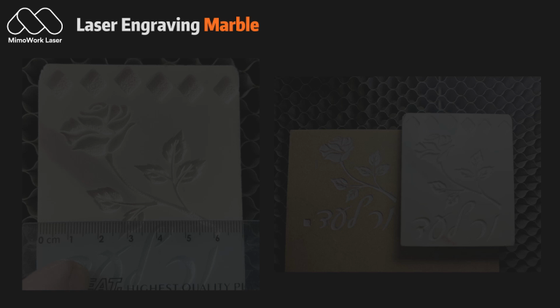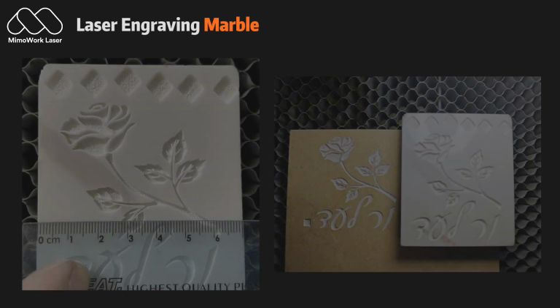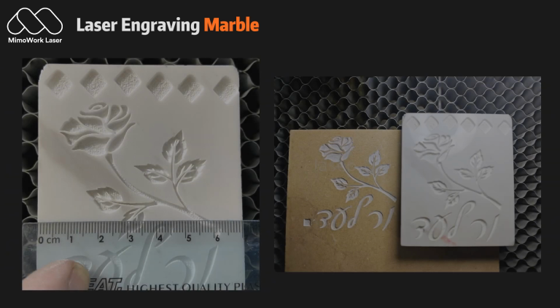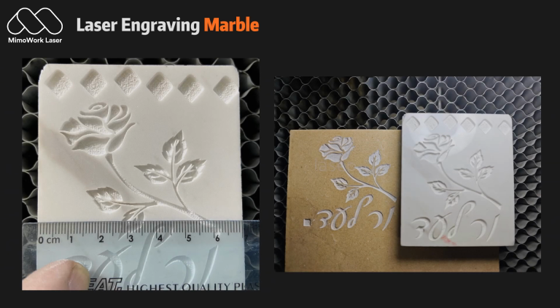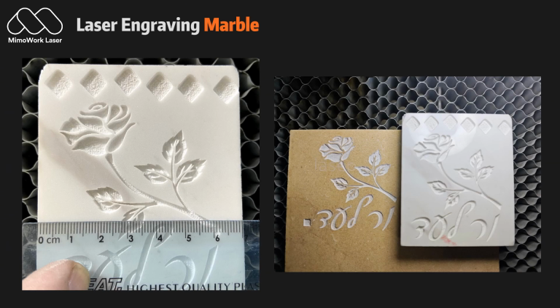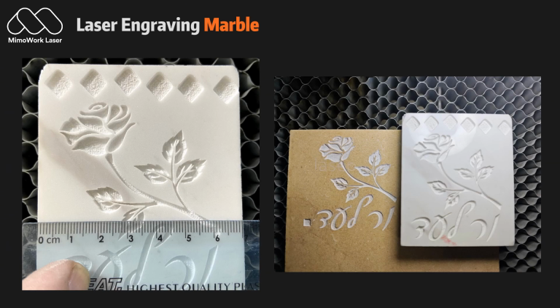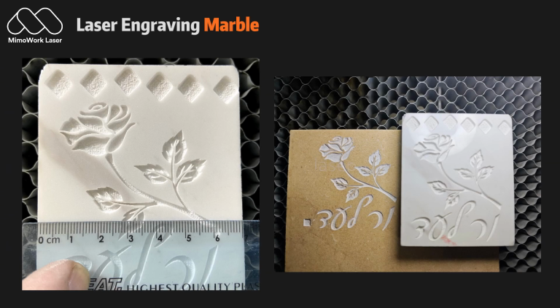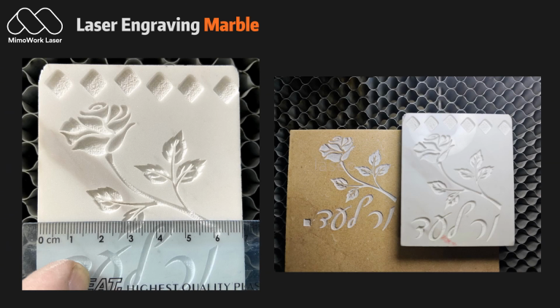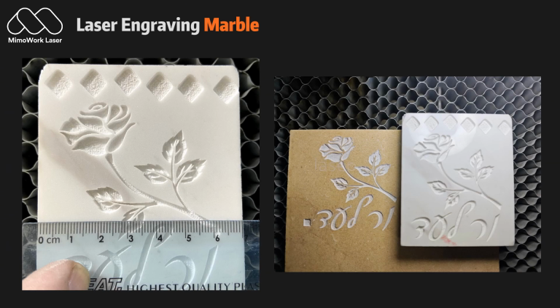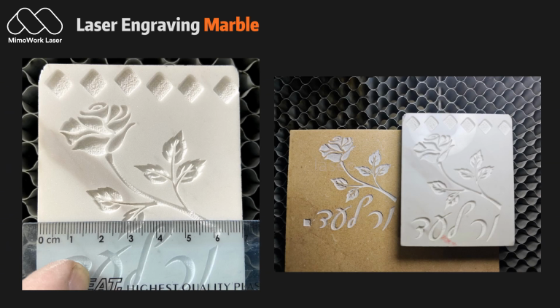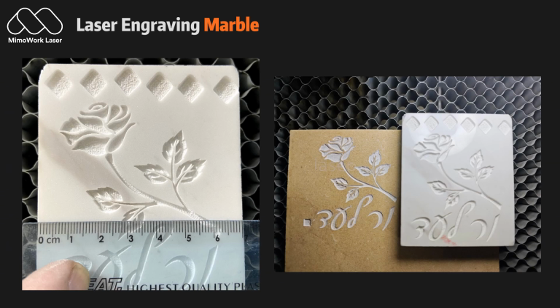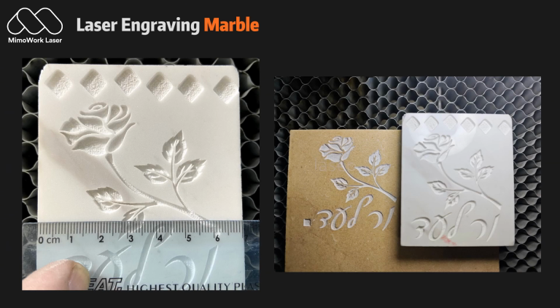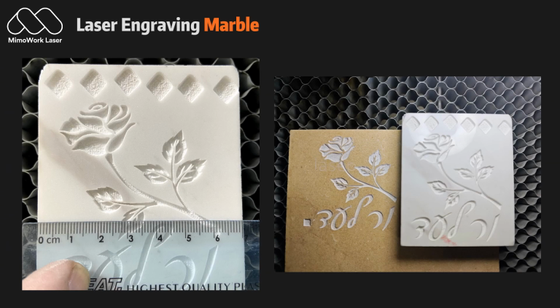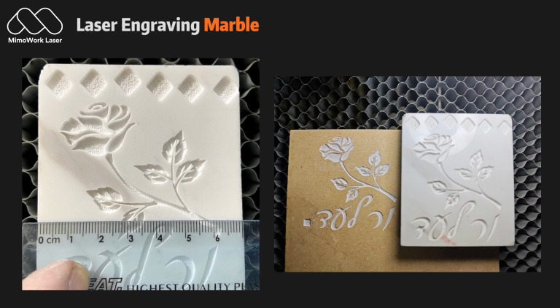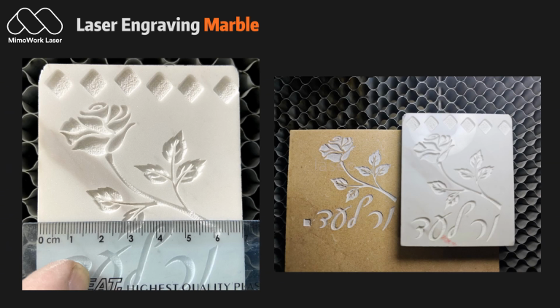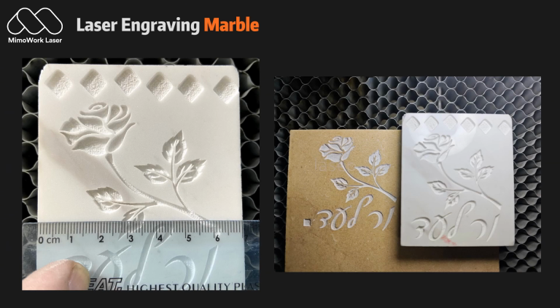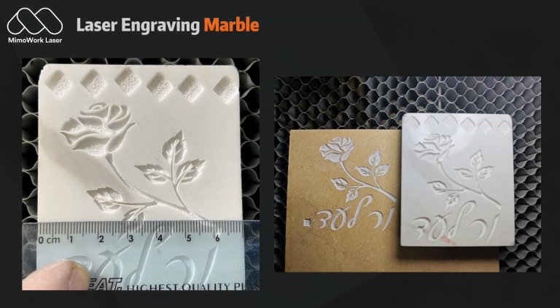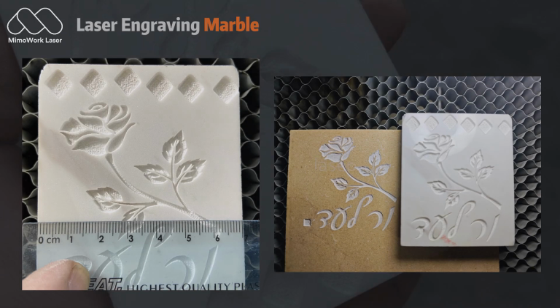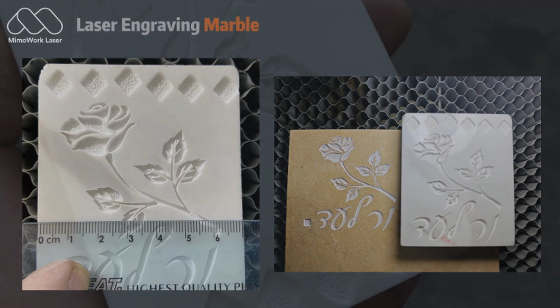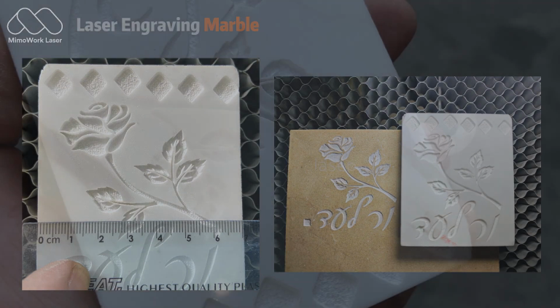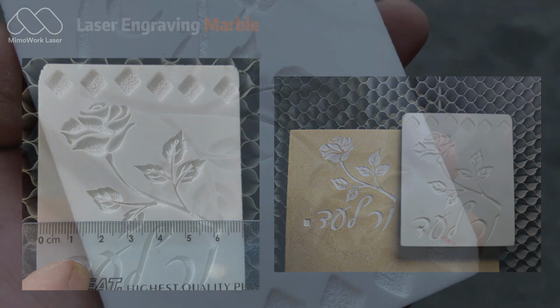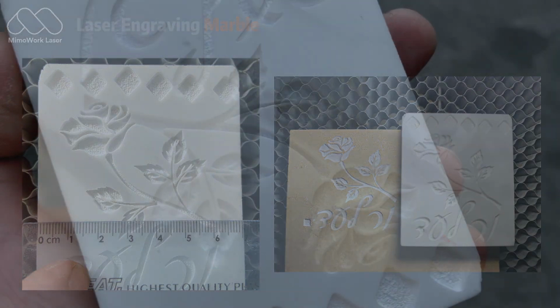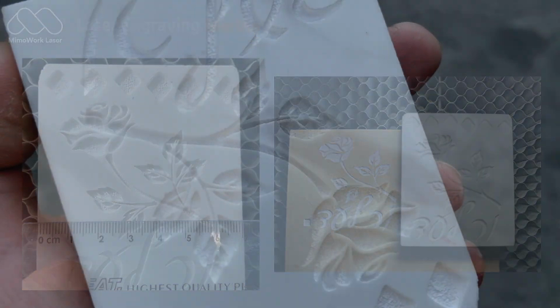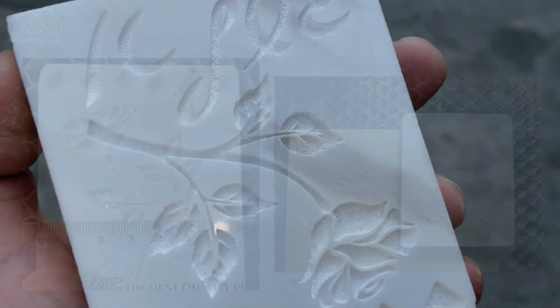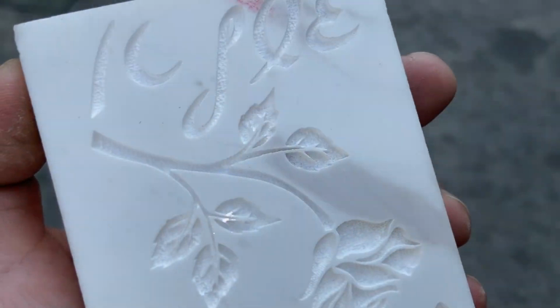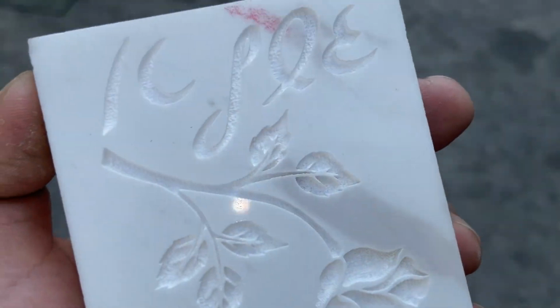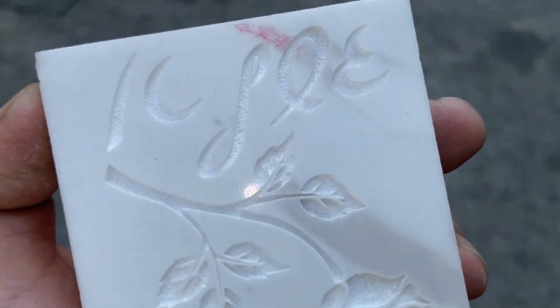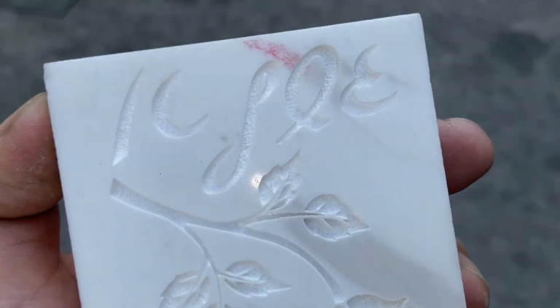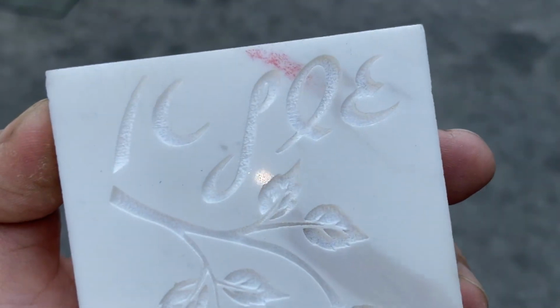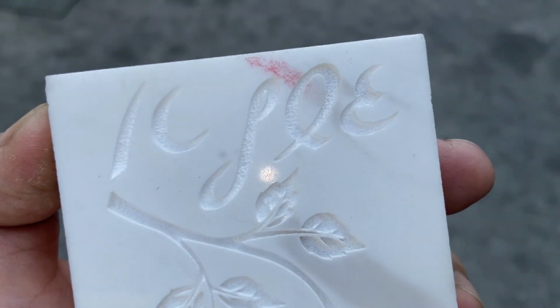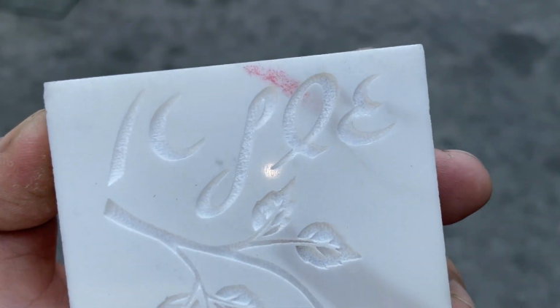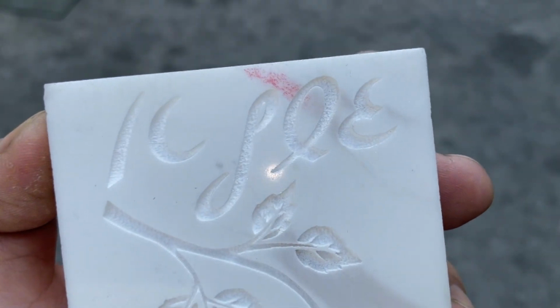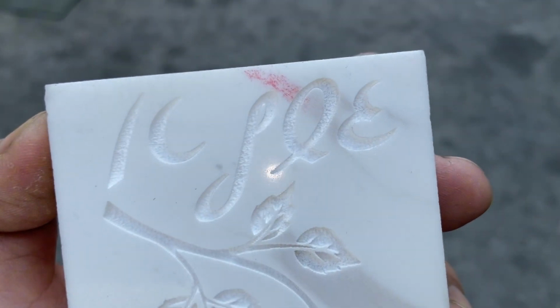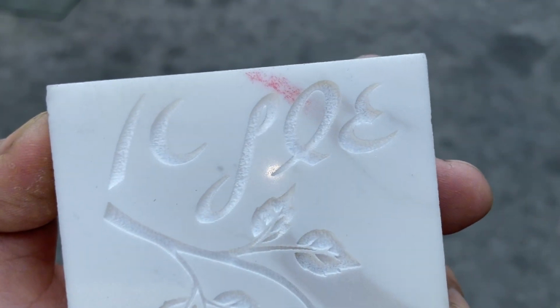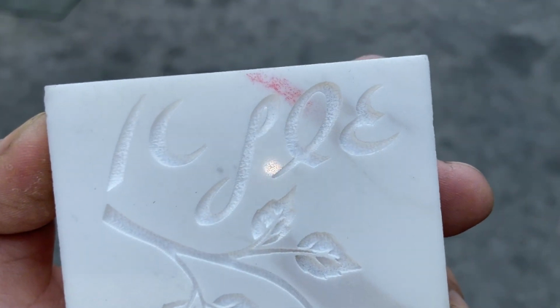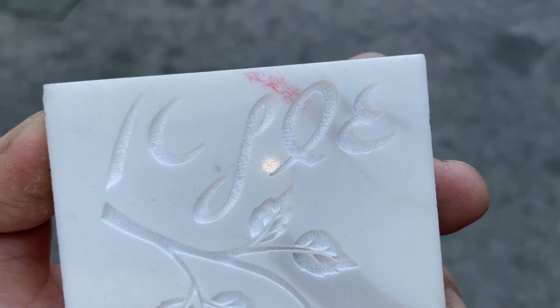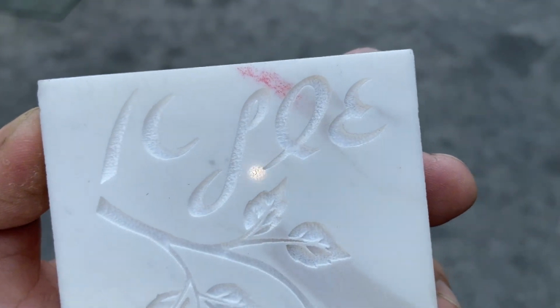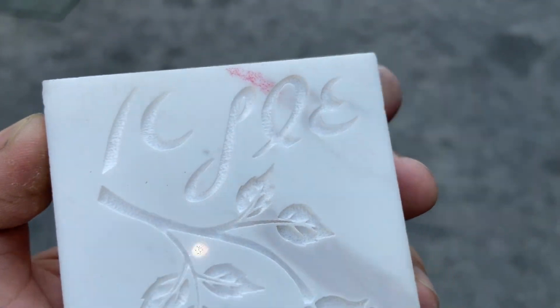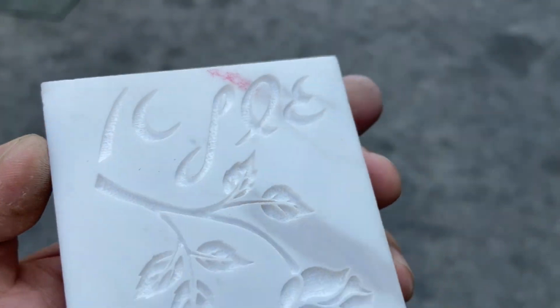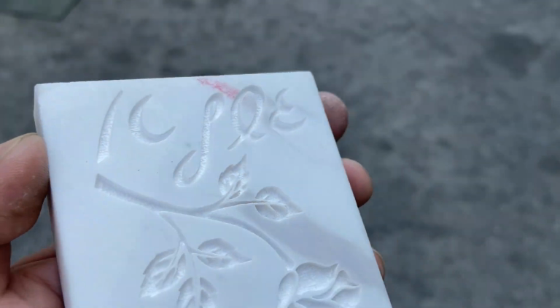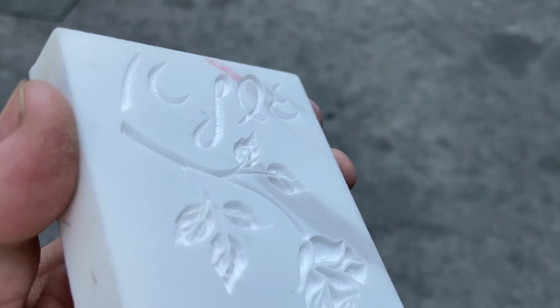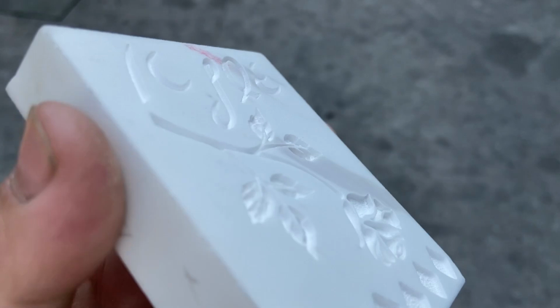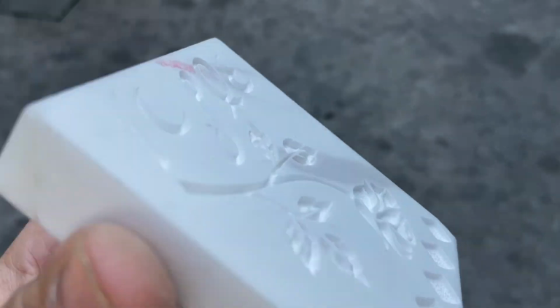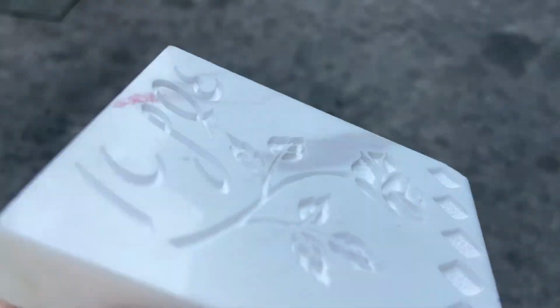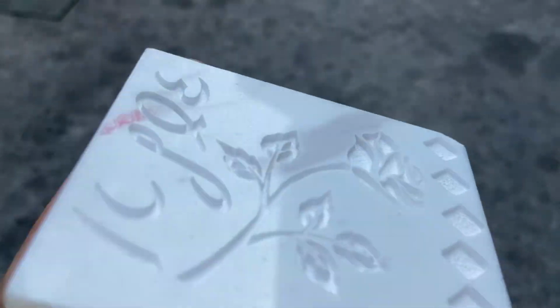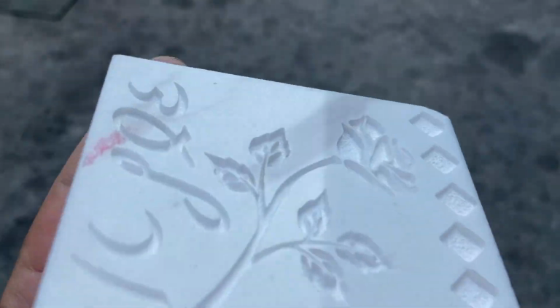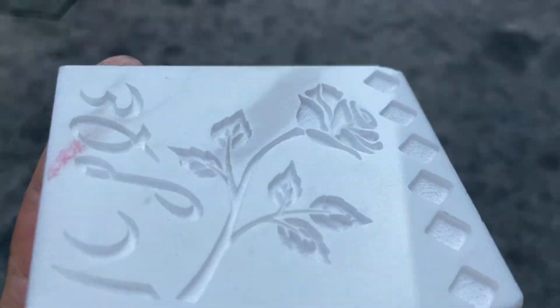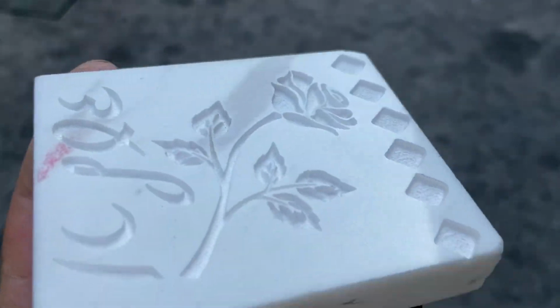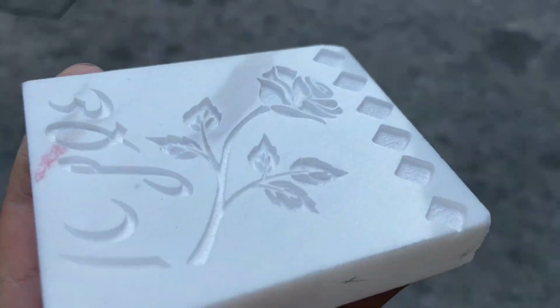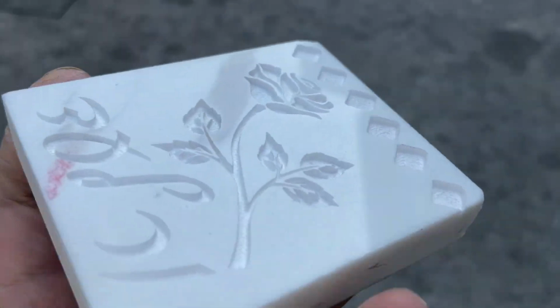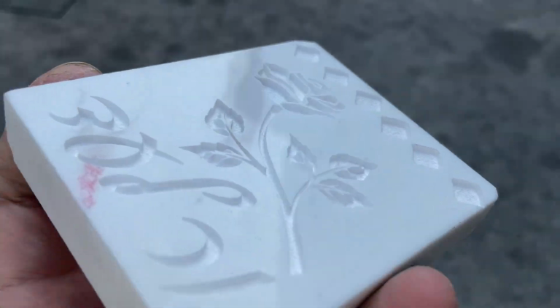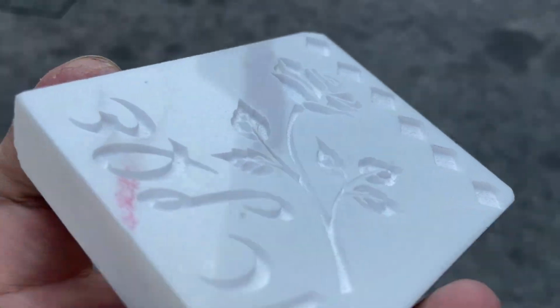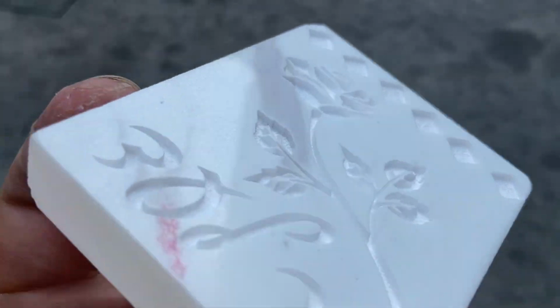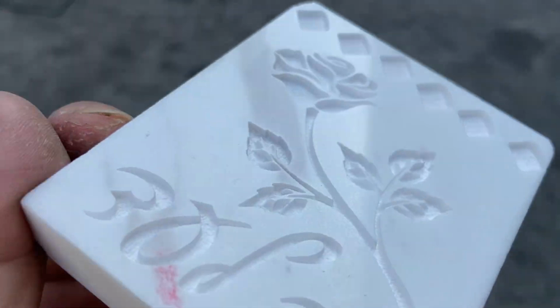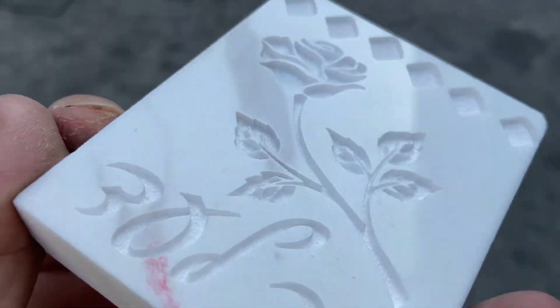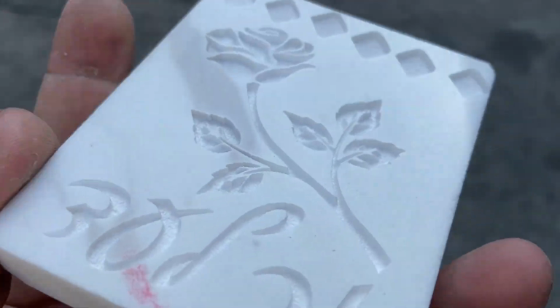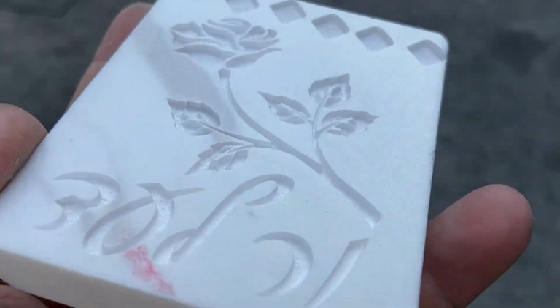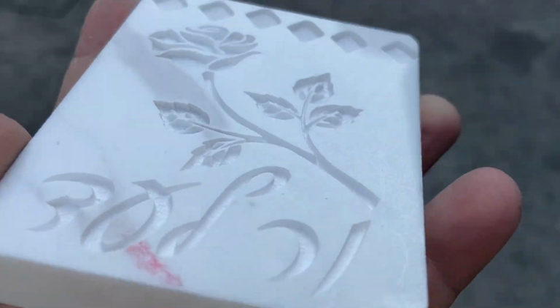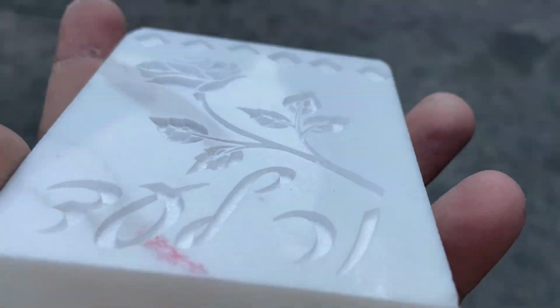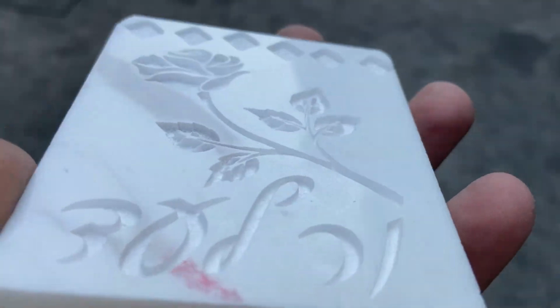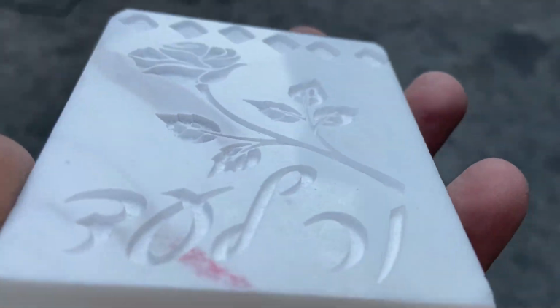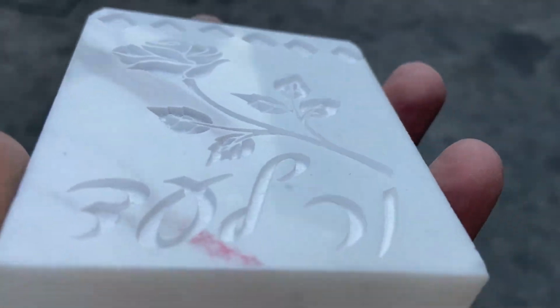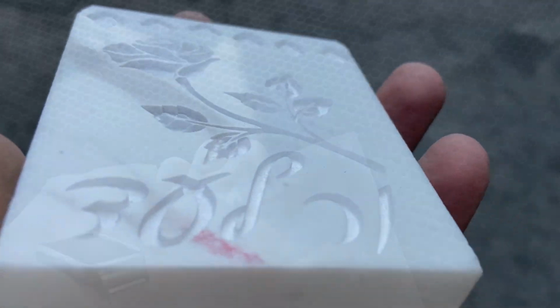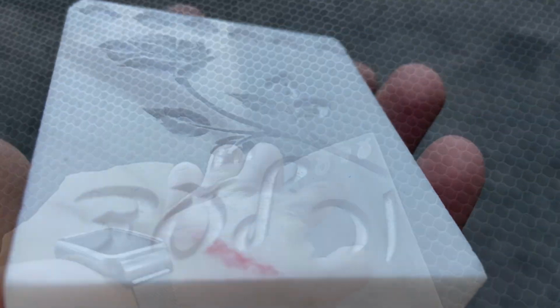Today, we'll guide you through the essential settings for achieving stunning results with laser engraving on marble. By the end, you'll be ready to try it yourself.